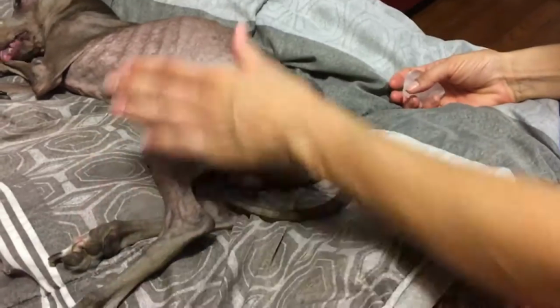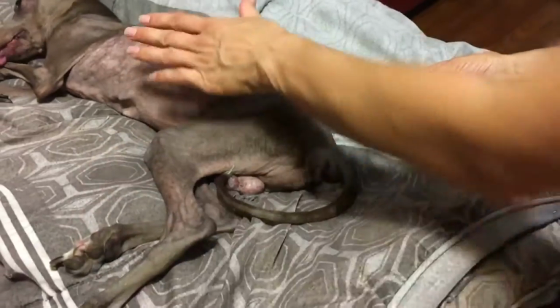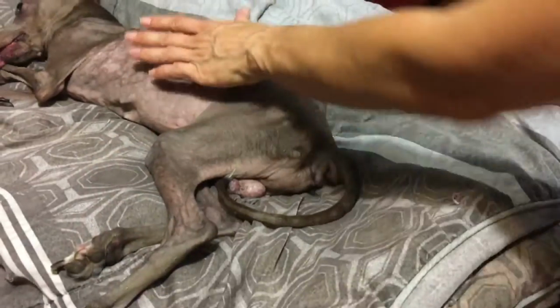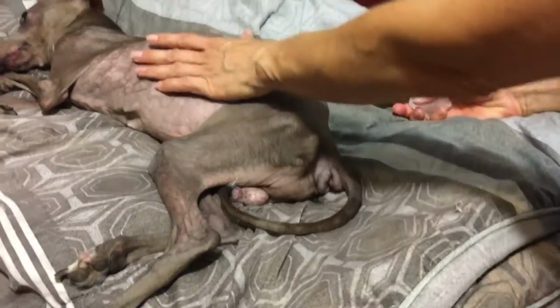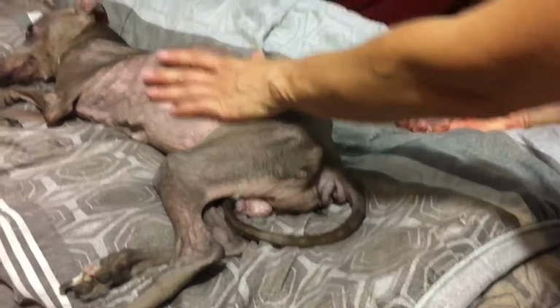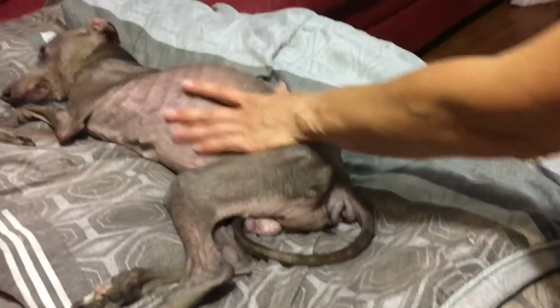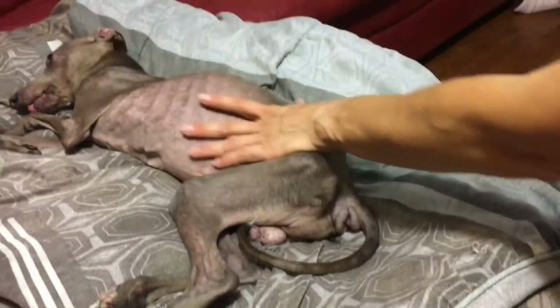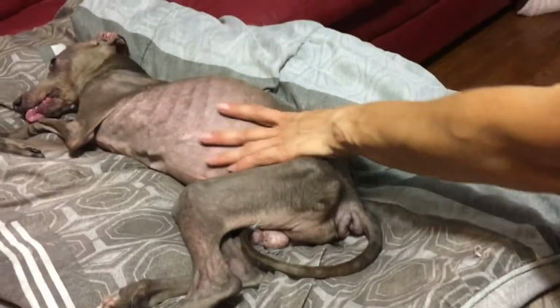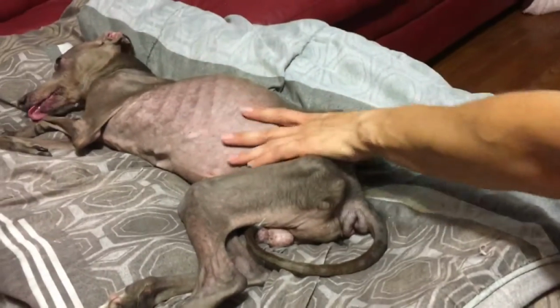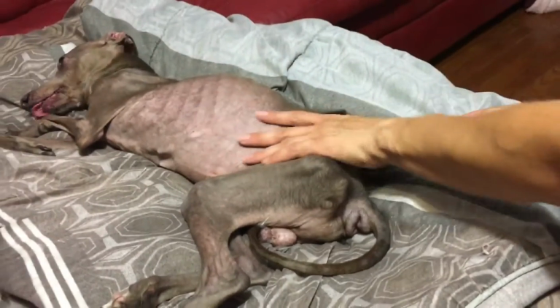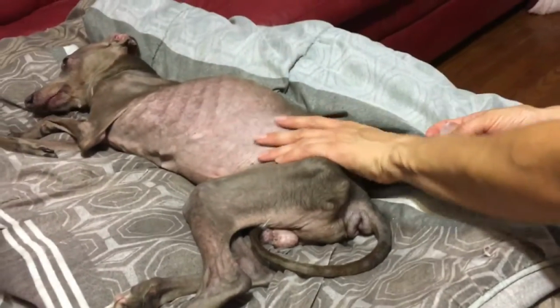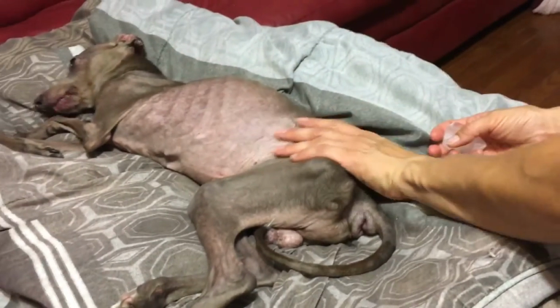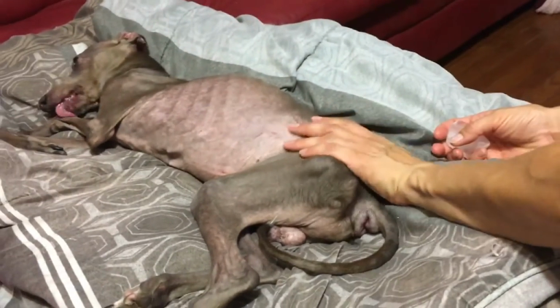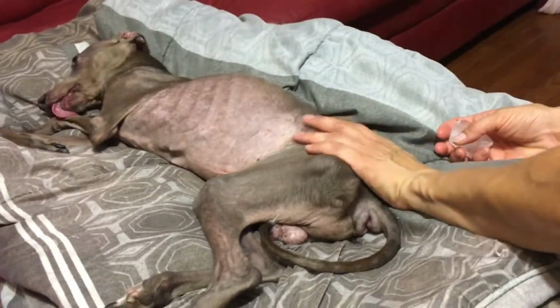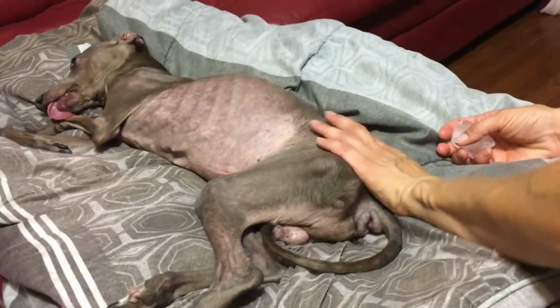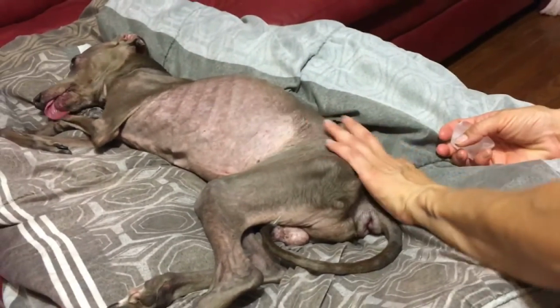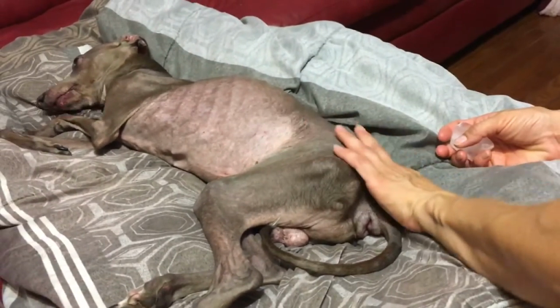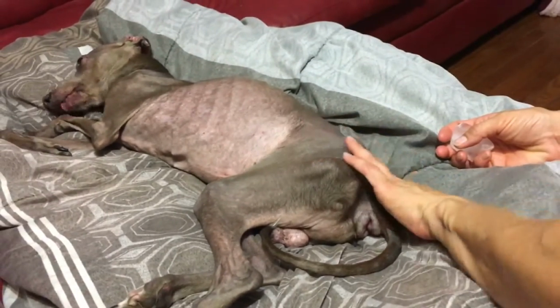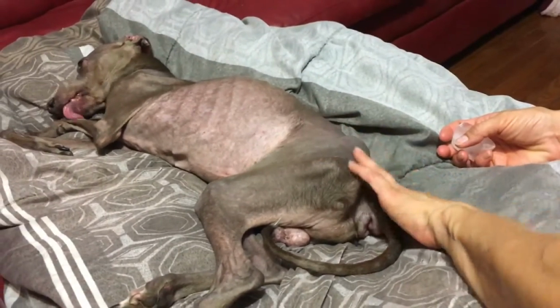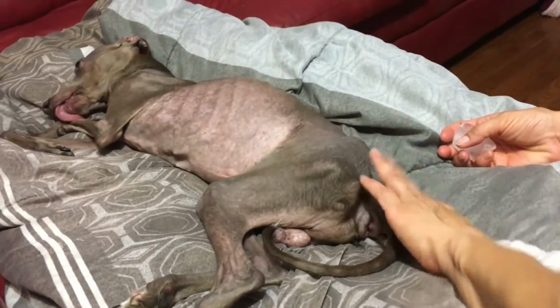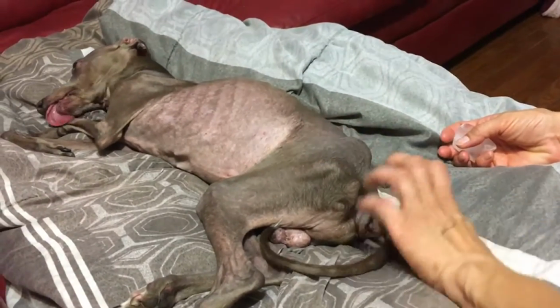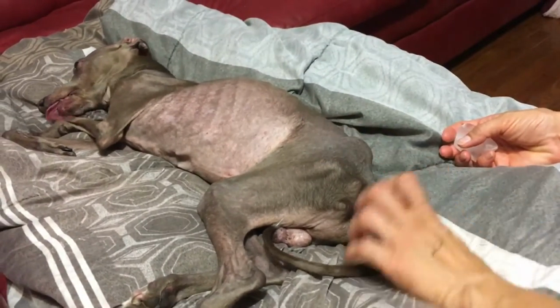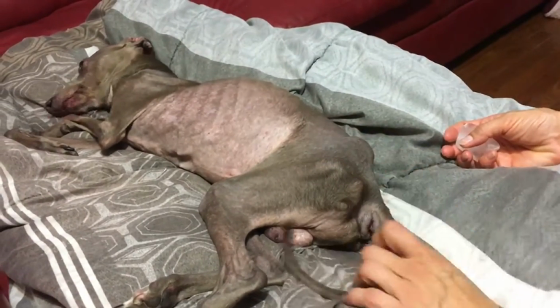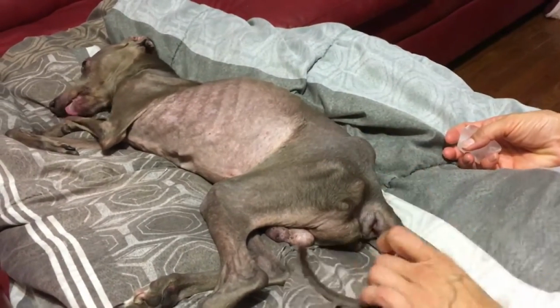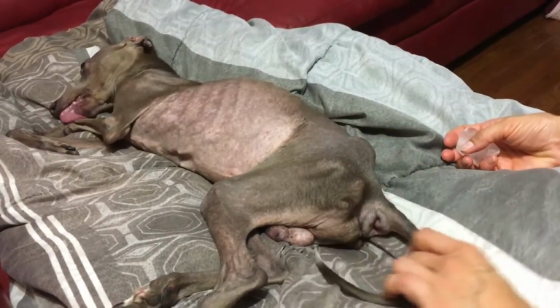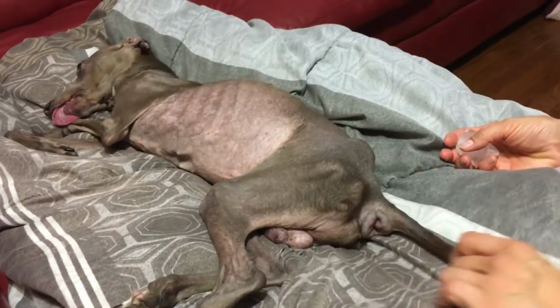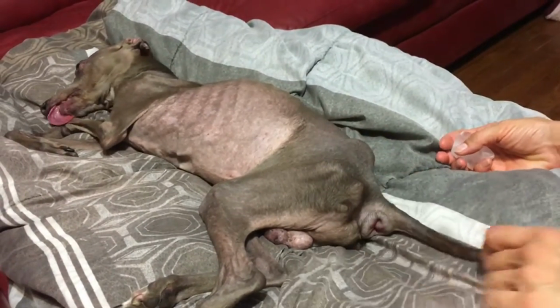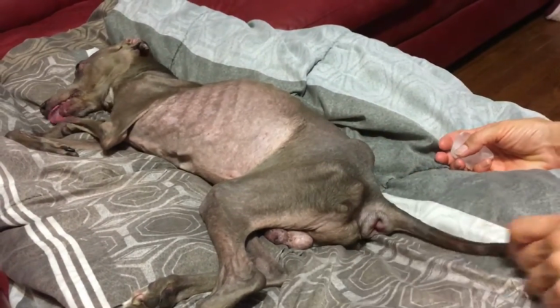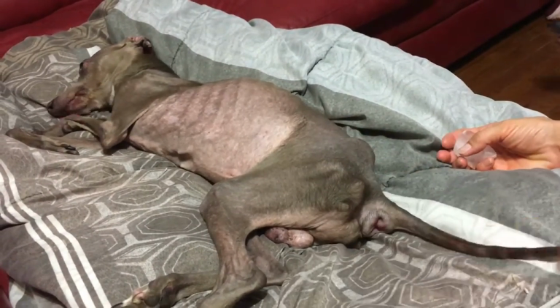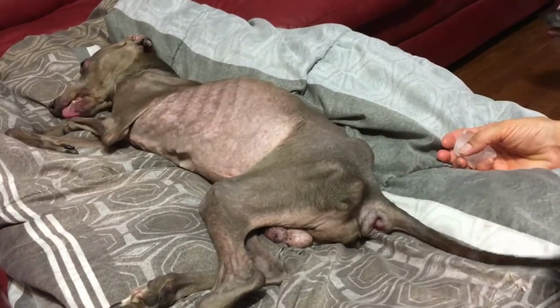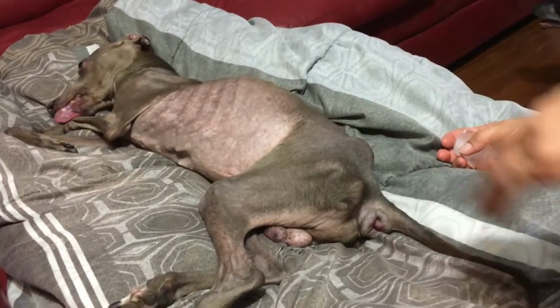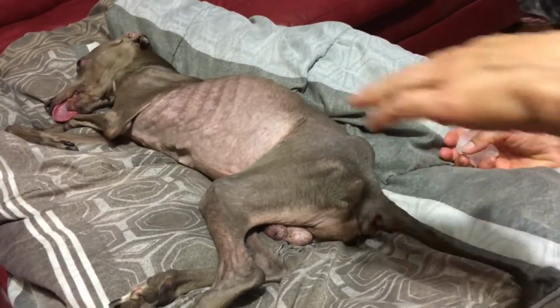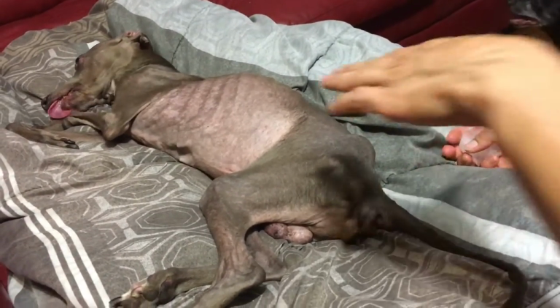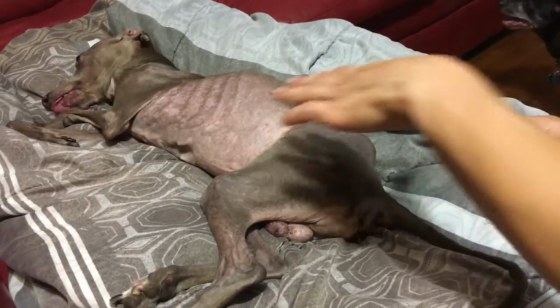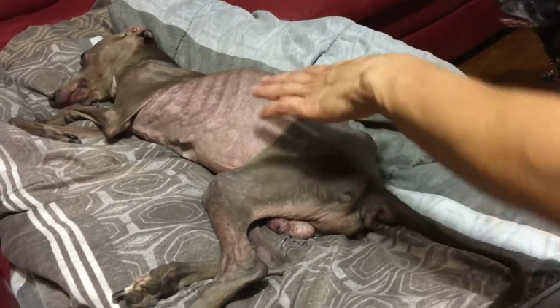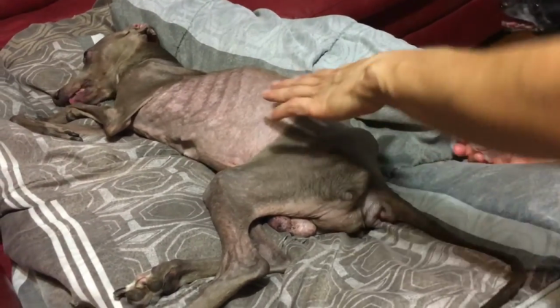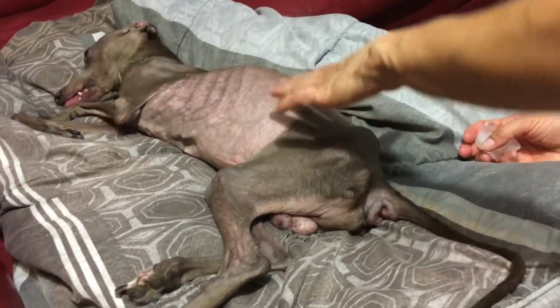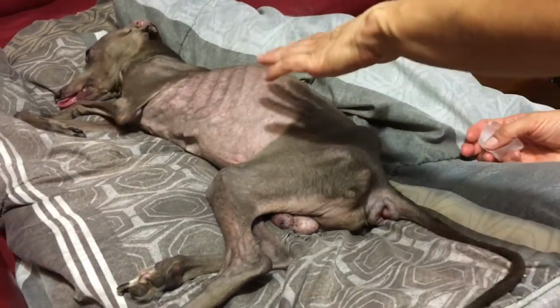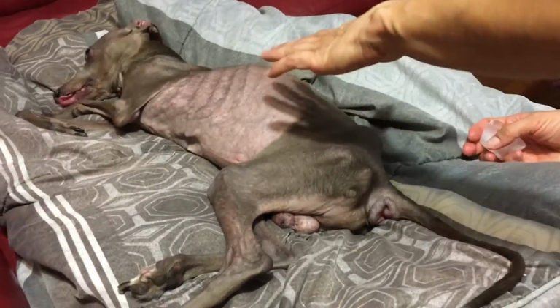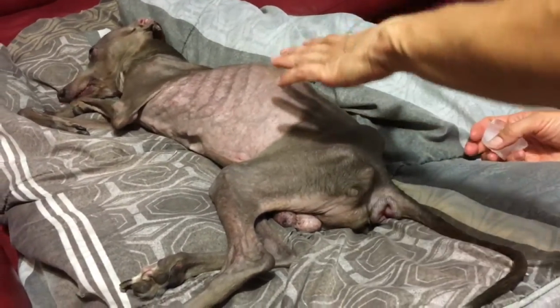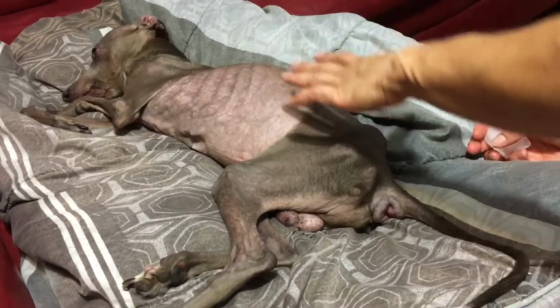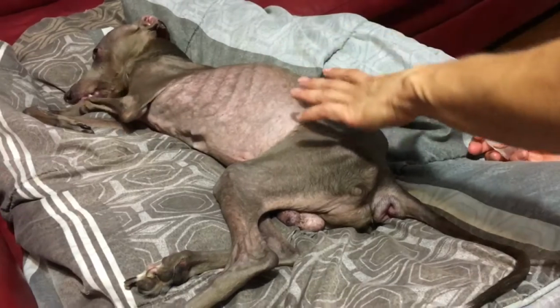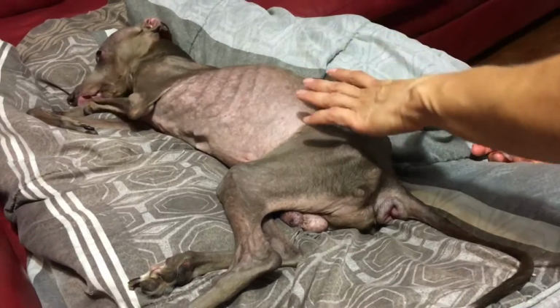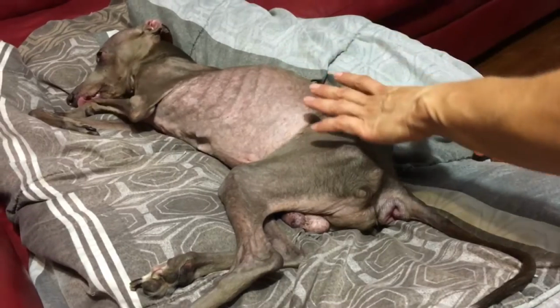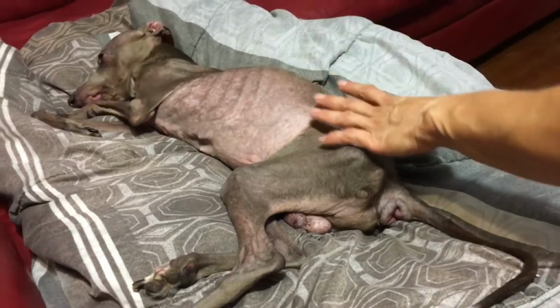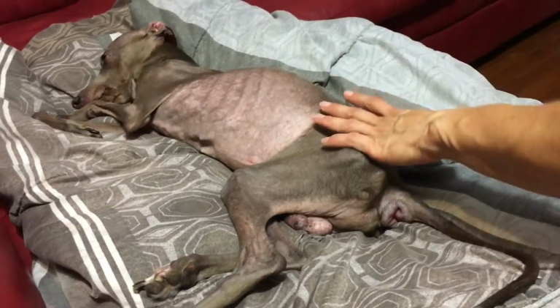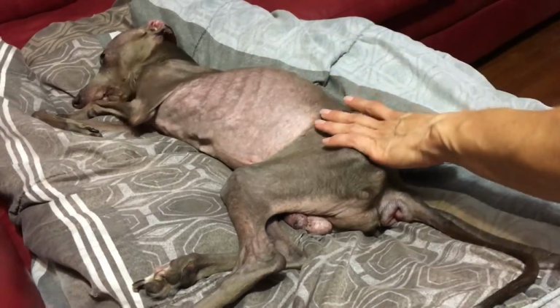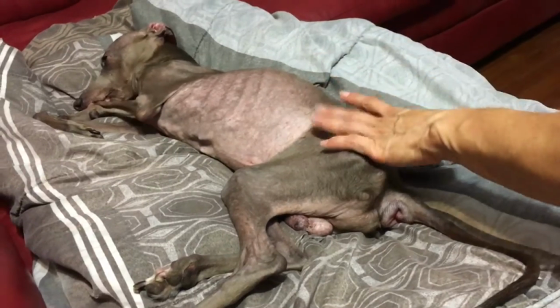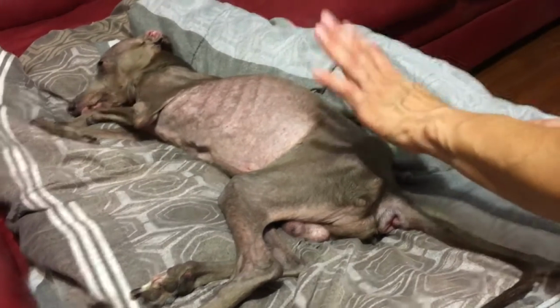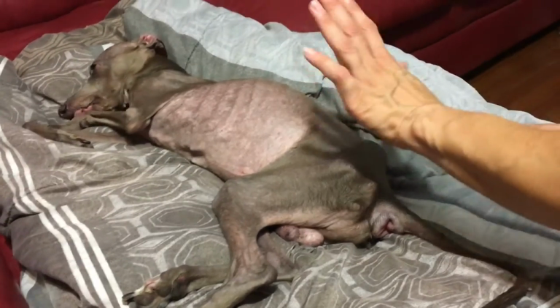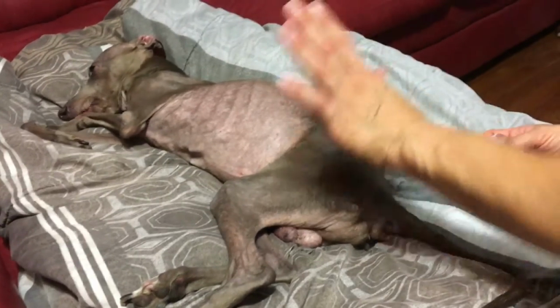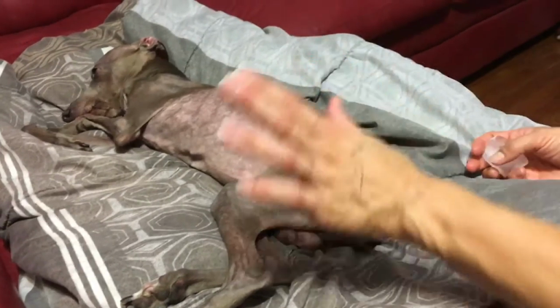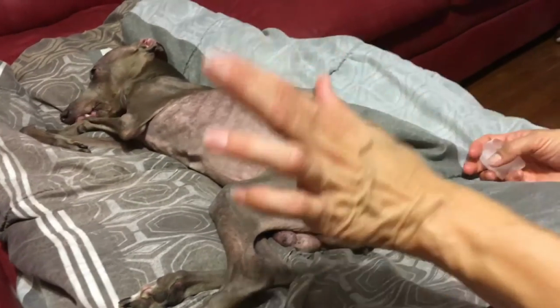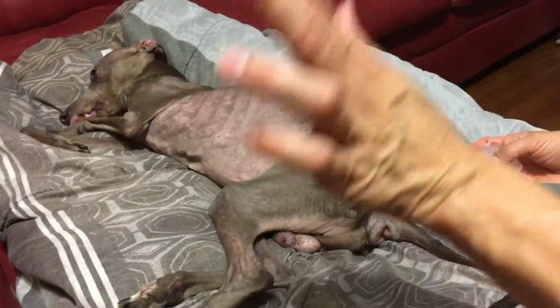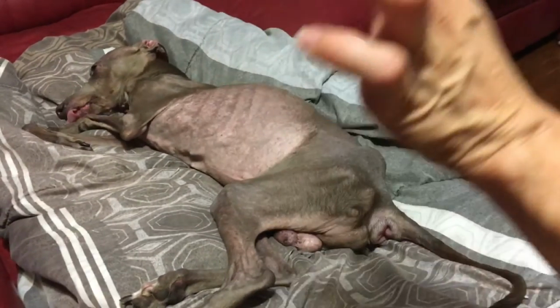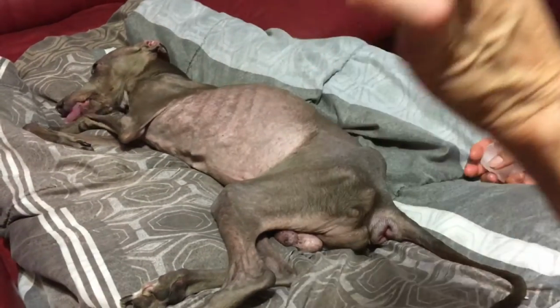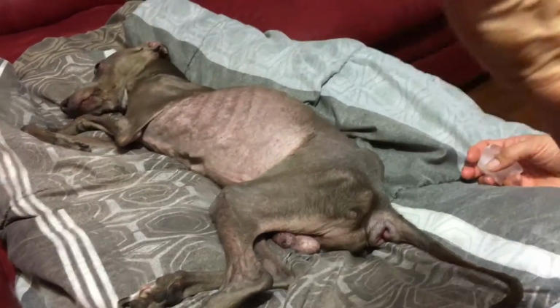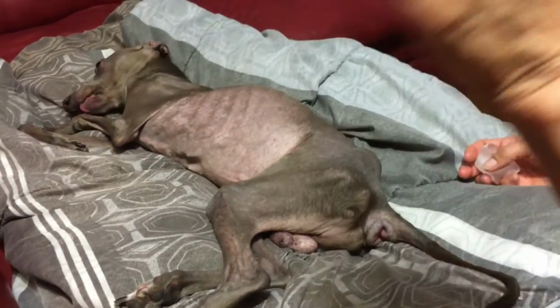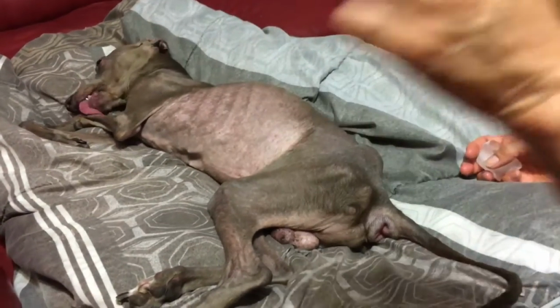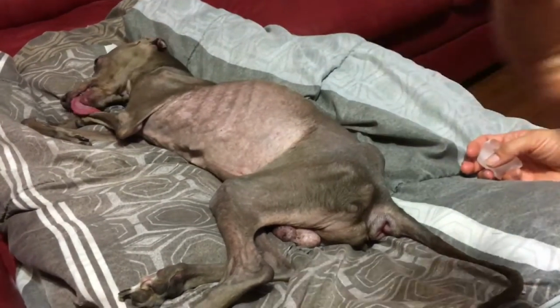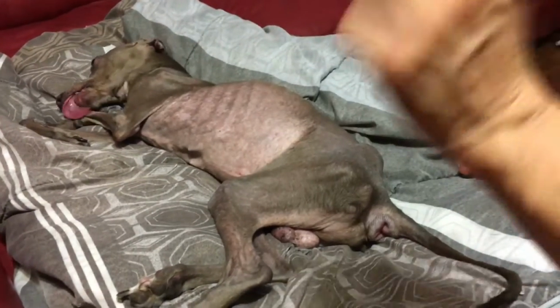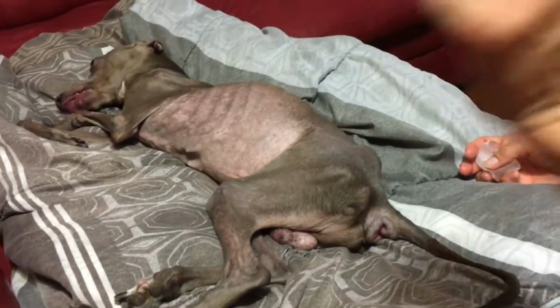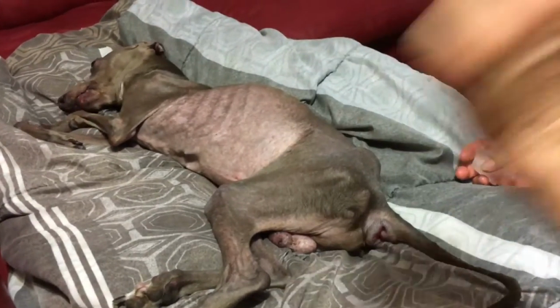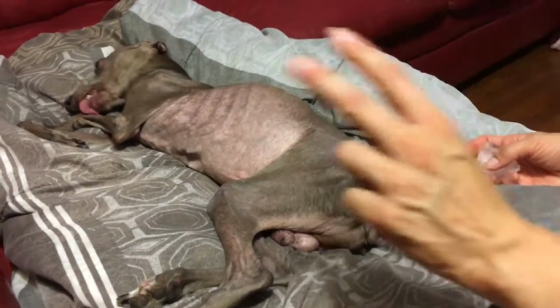Rob can still poop on his own — he has no issues. He eats a lot of food, but he only poops every two days.